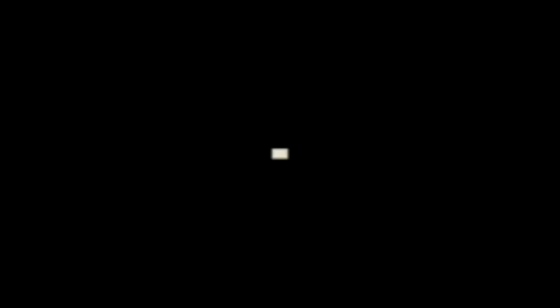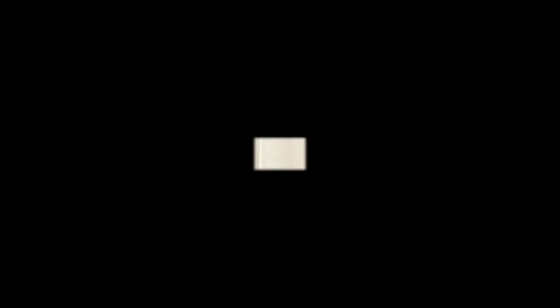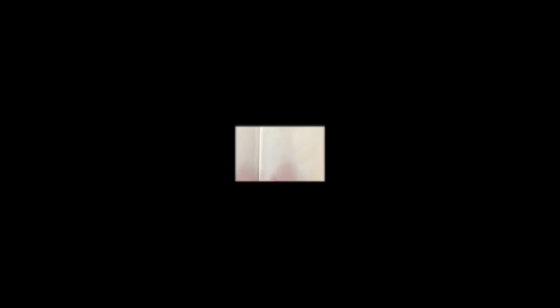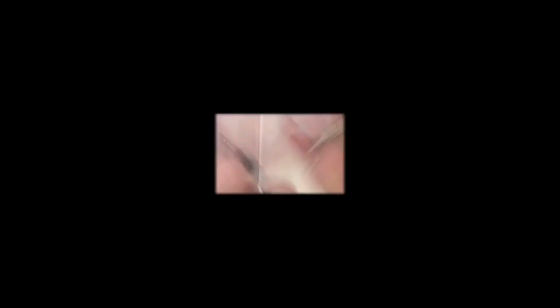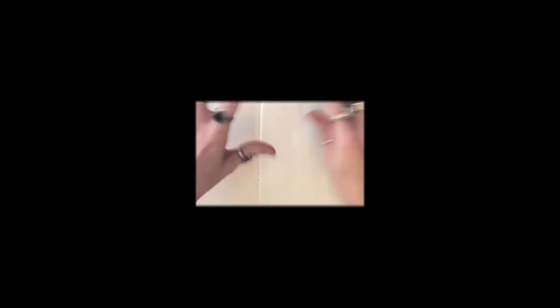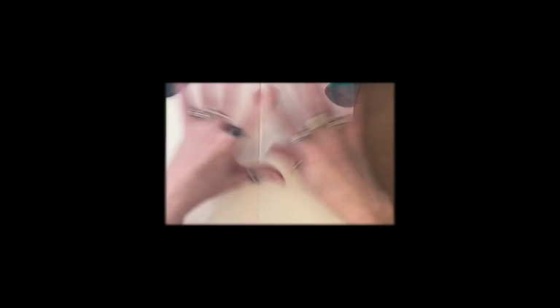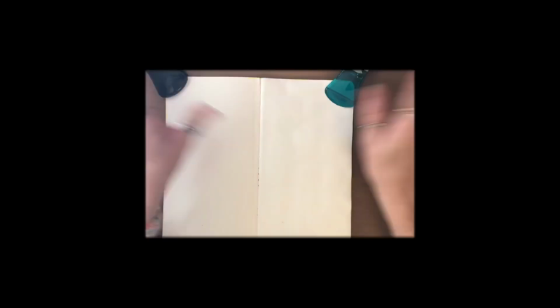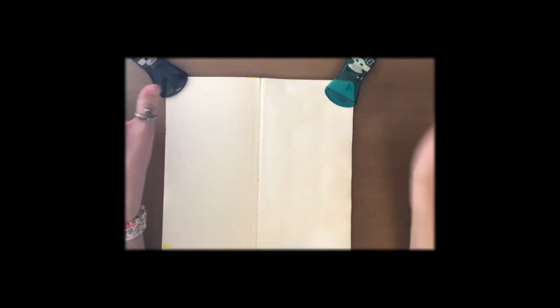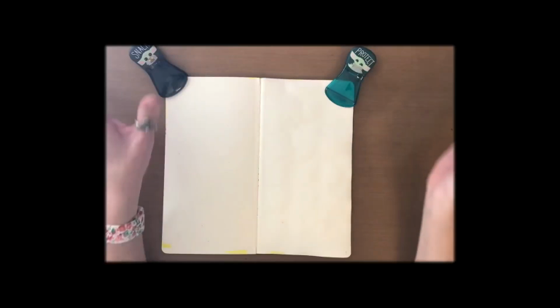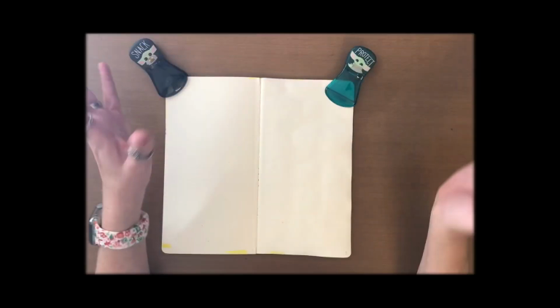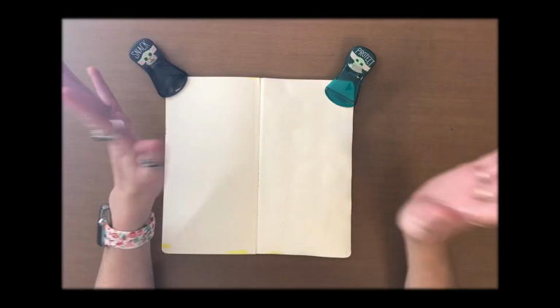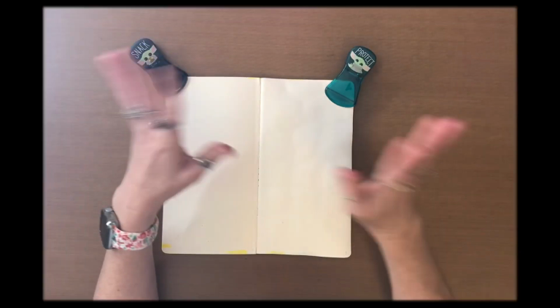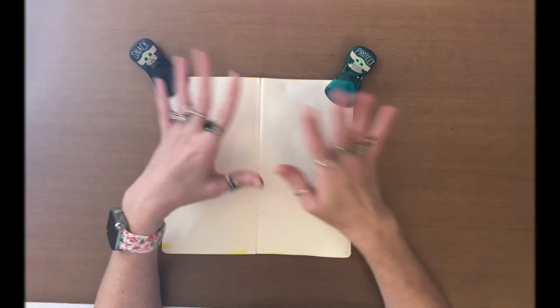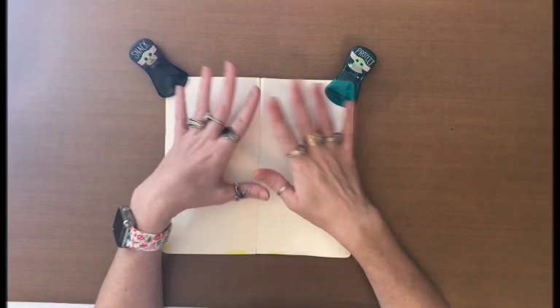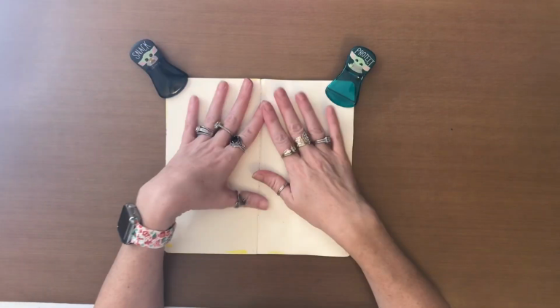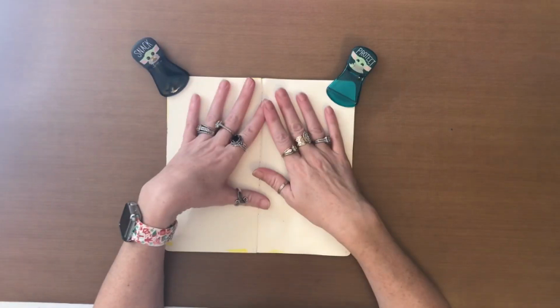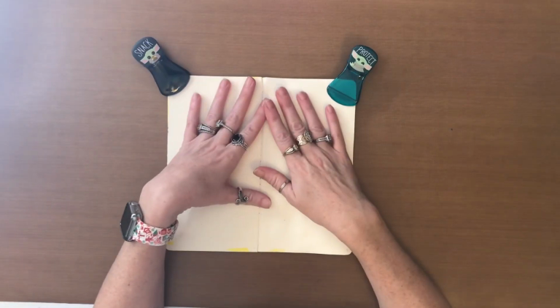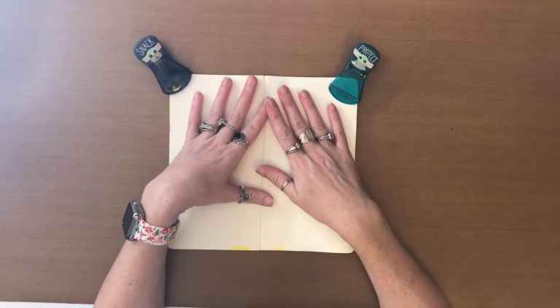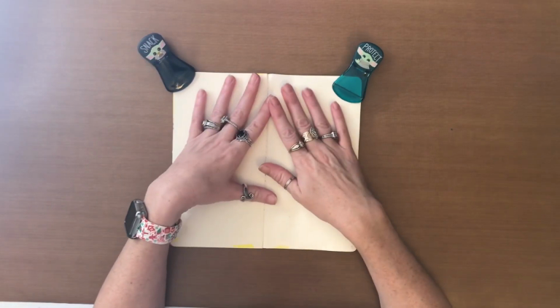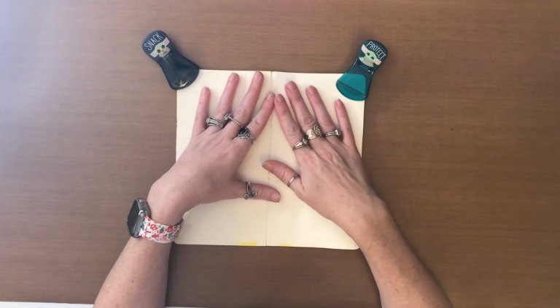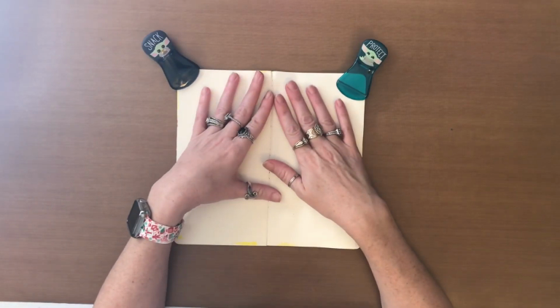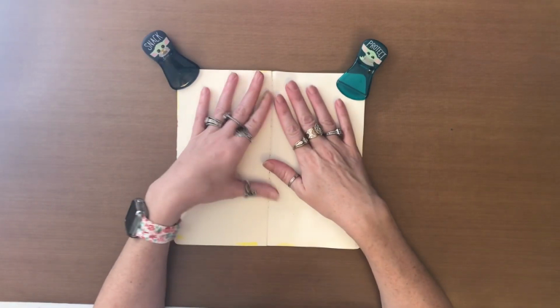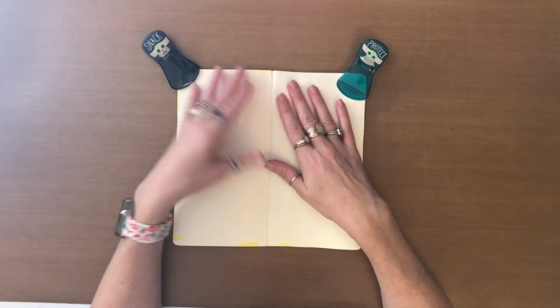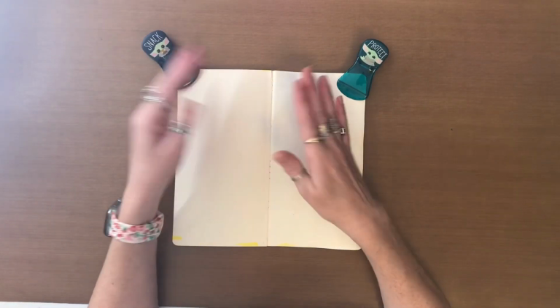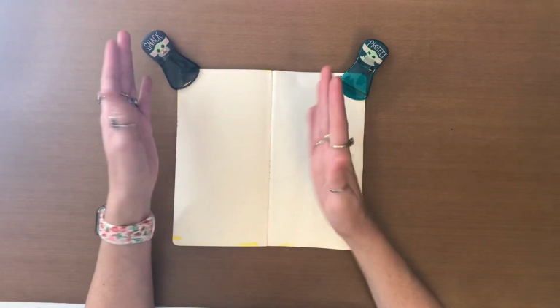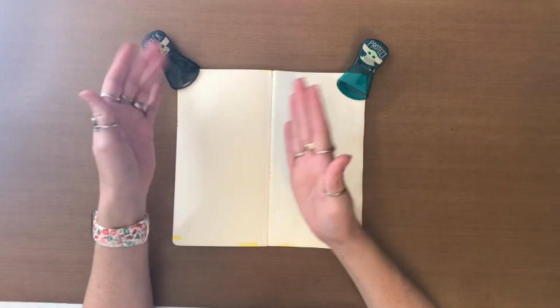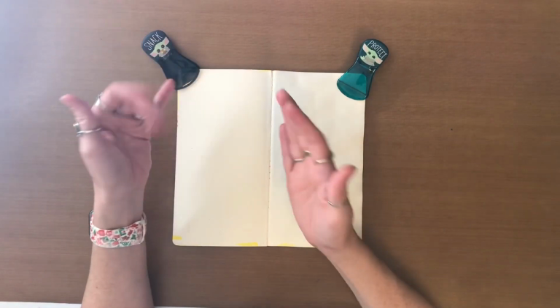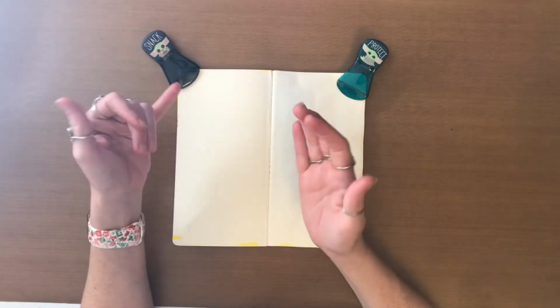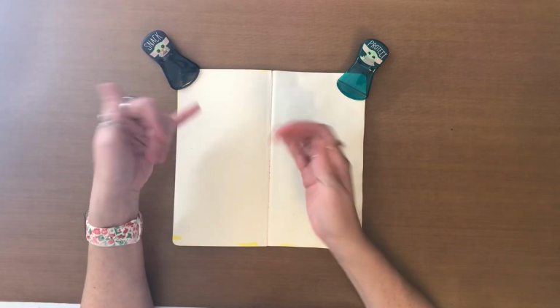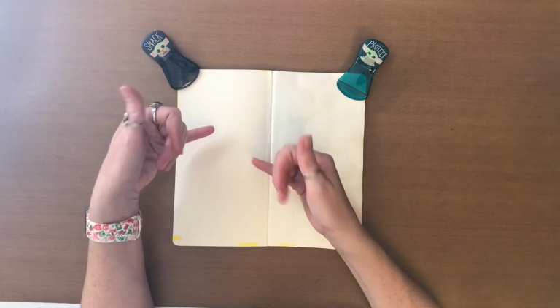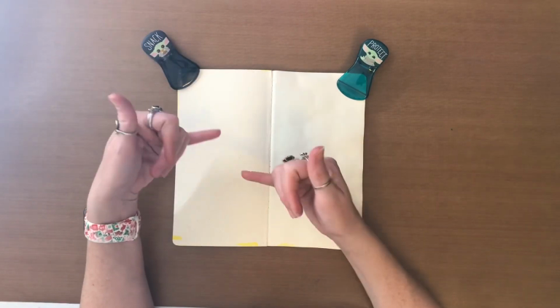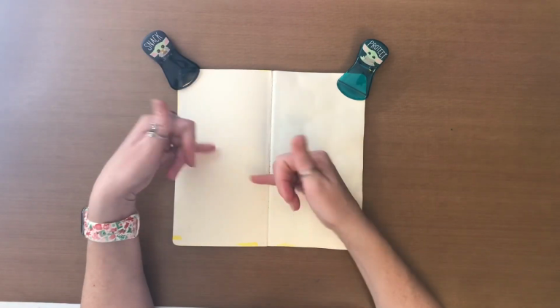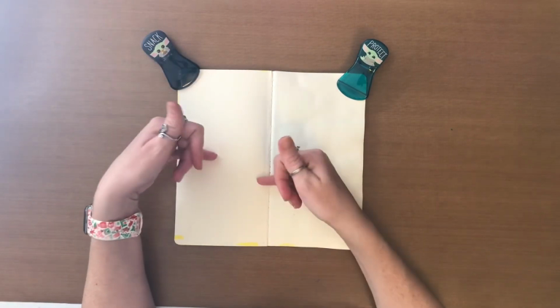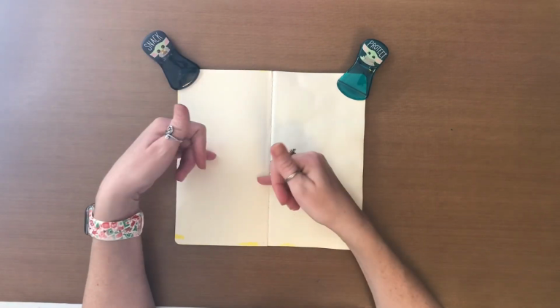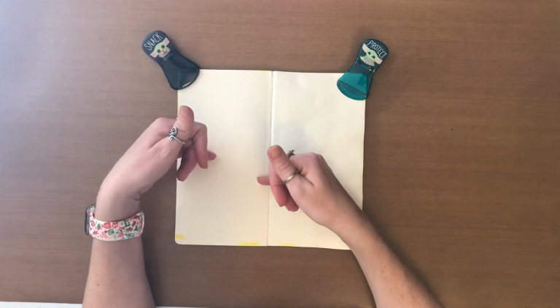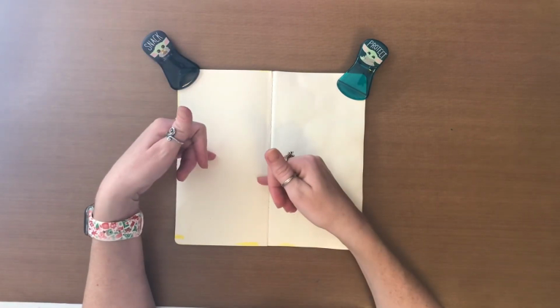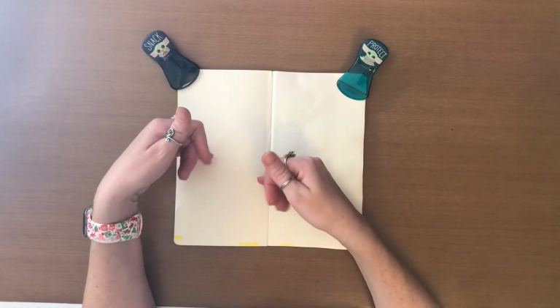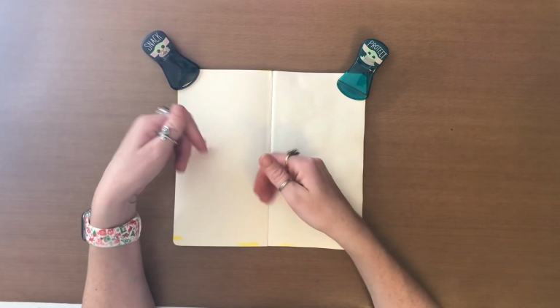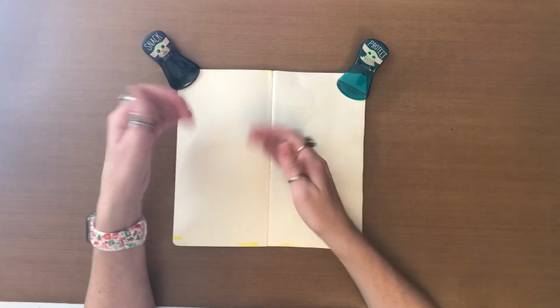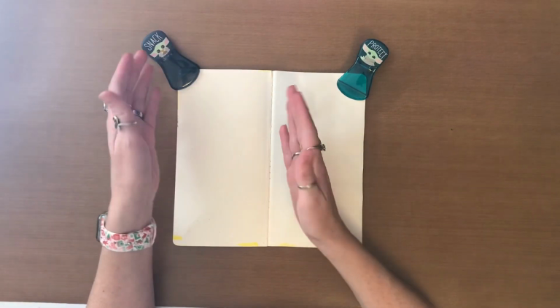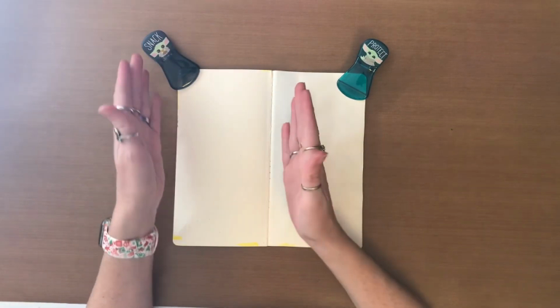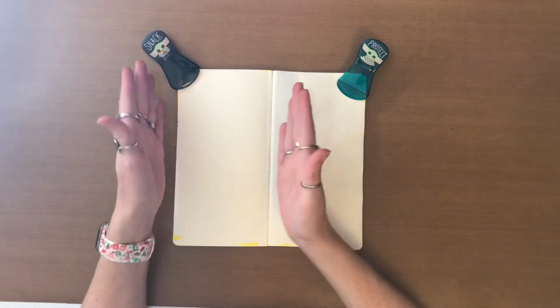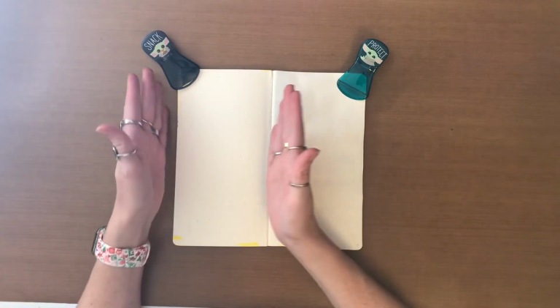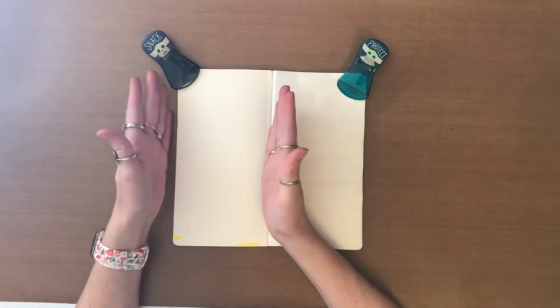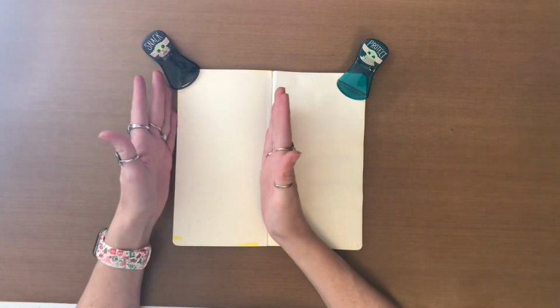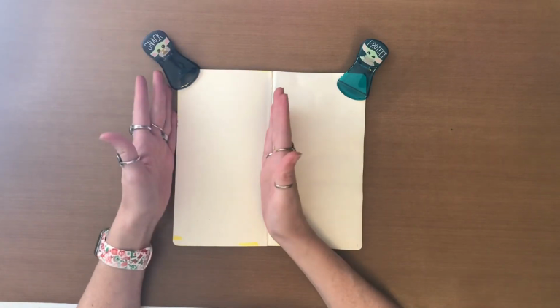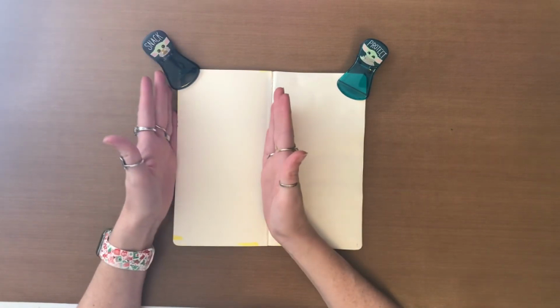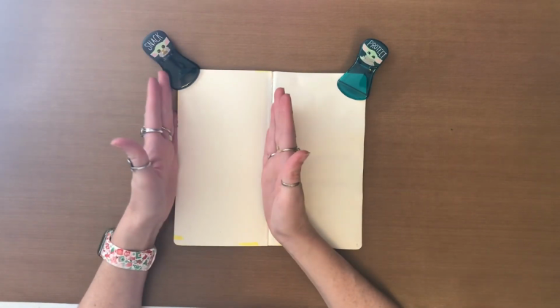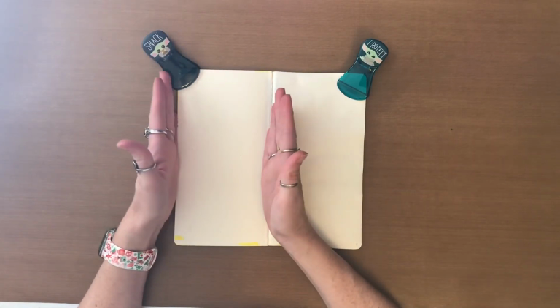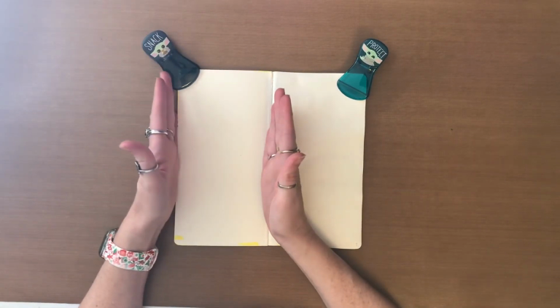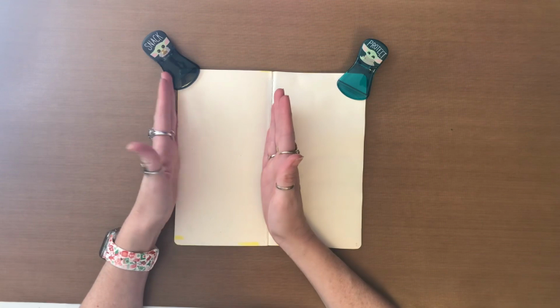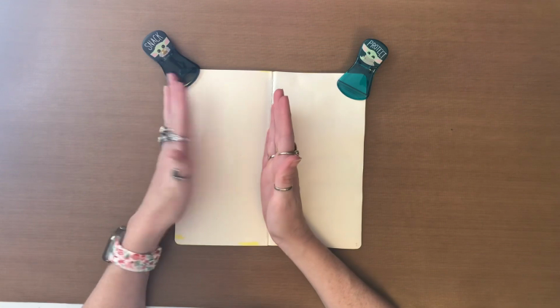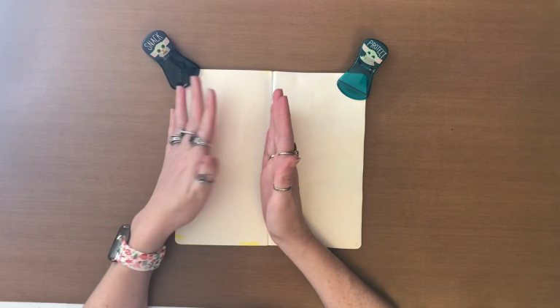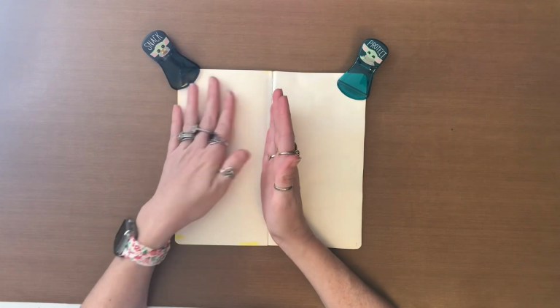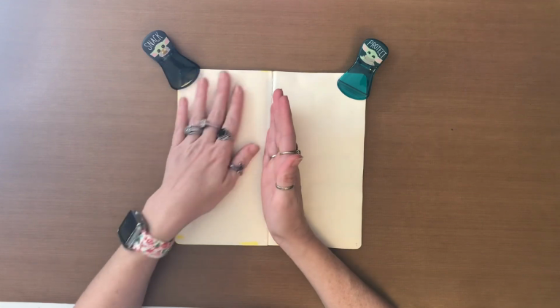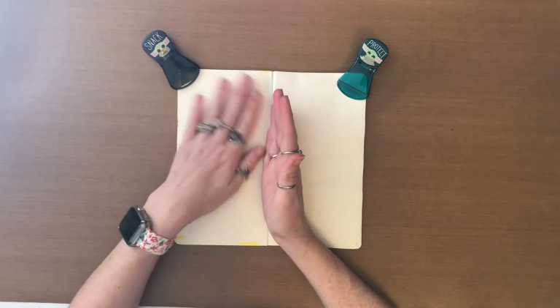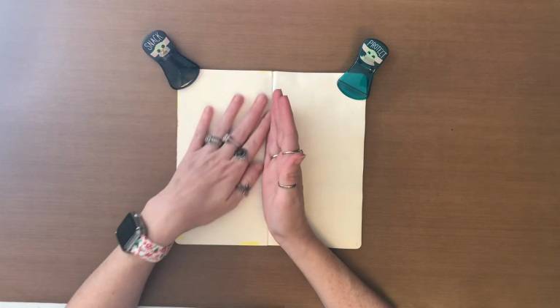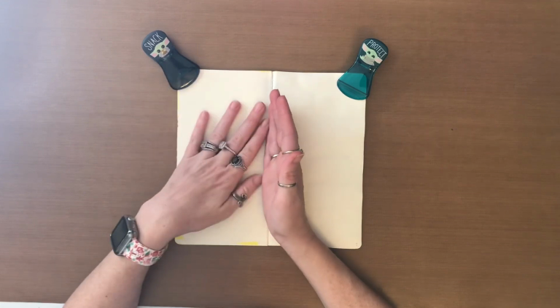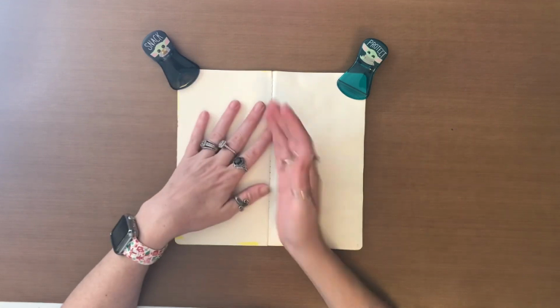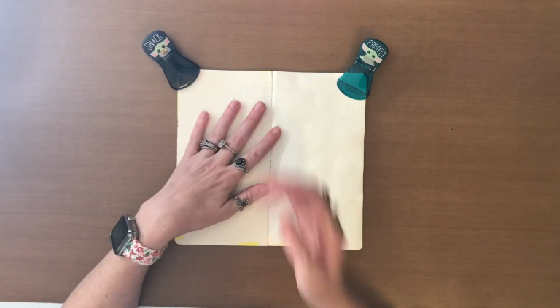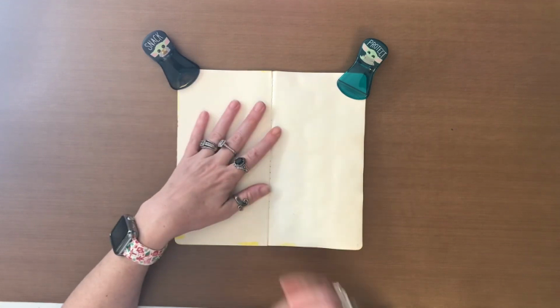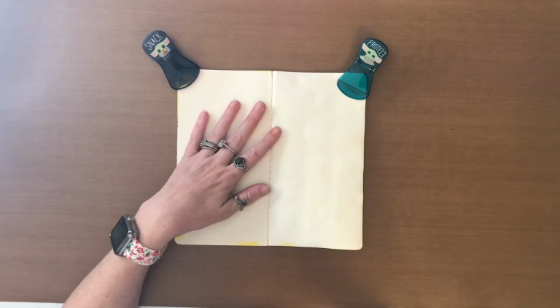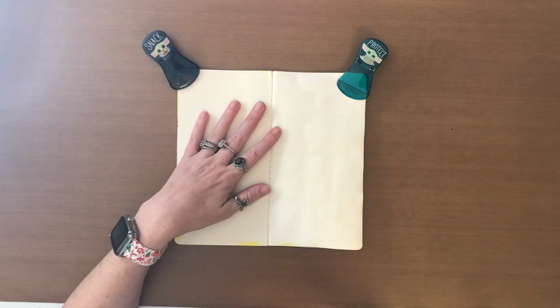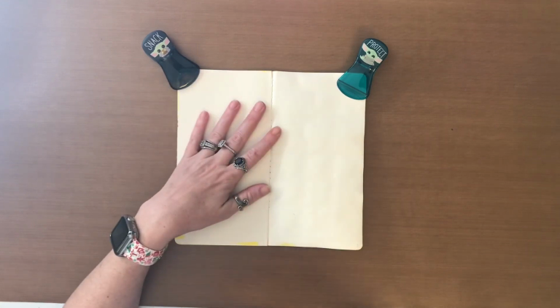Hello, welcome back to my channel. This is my November book and I'm working on this page, which is my November 1st page.